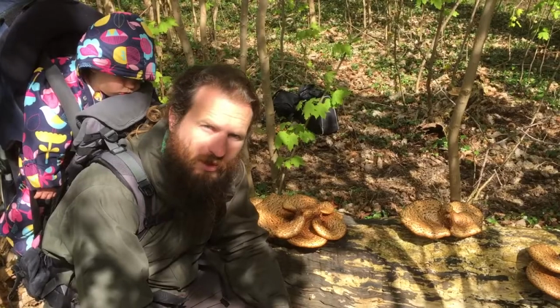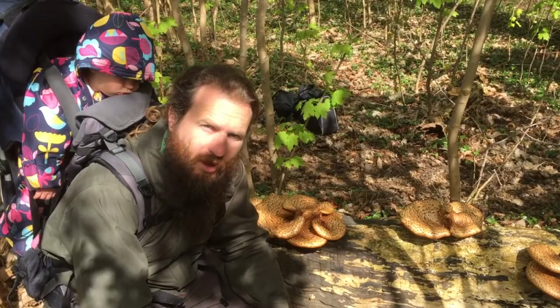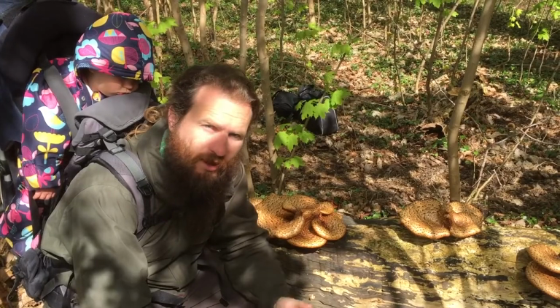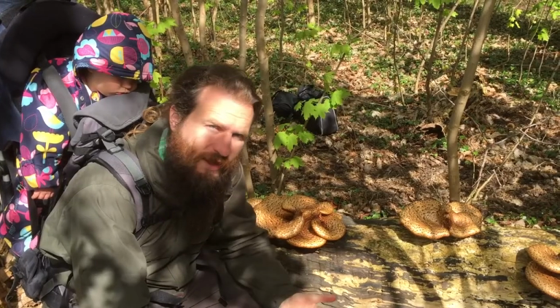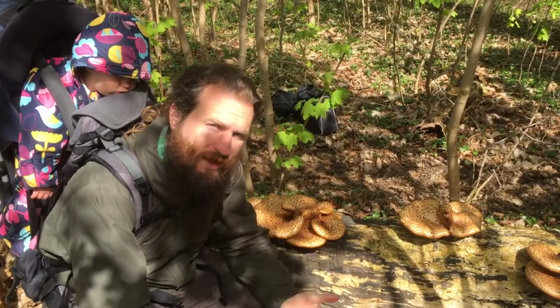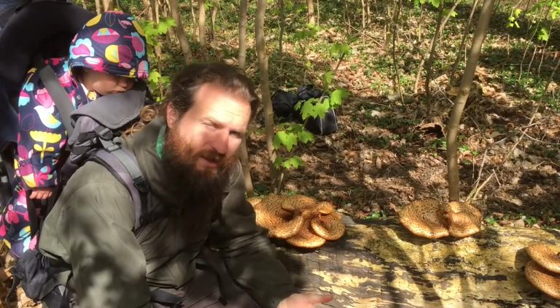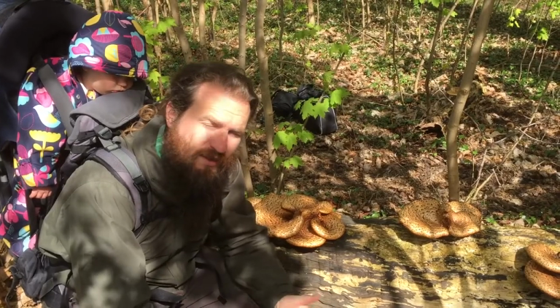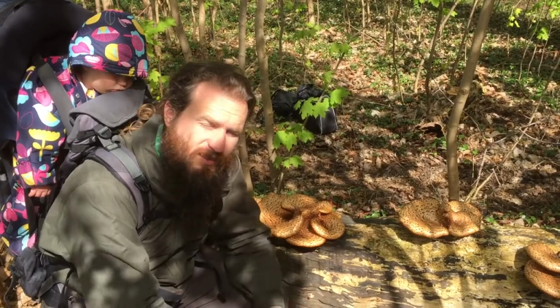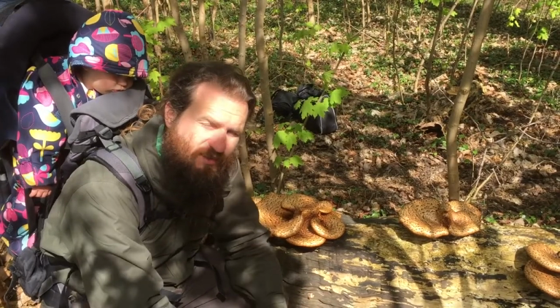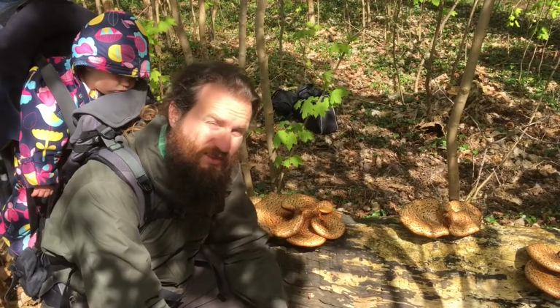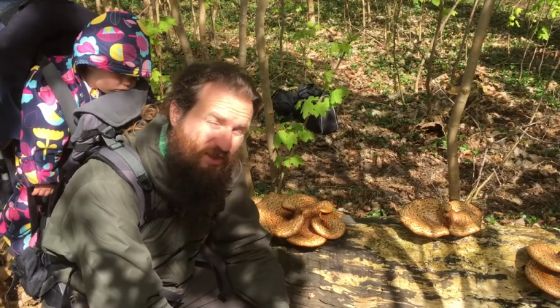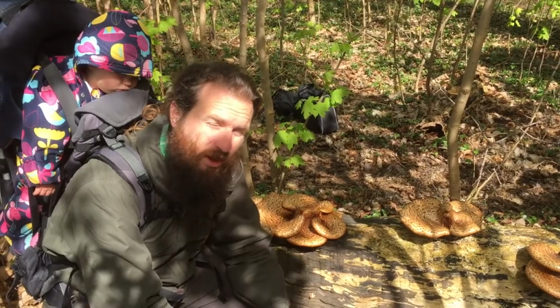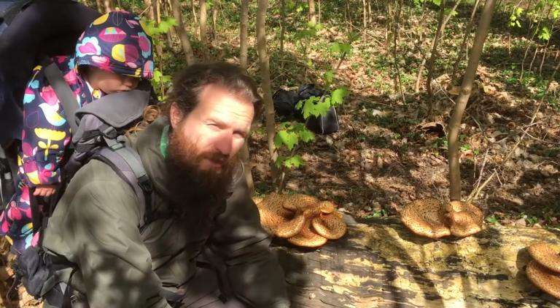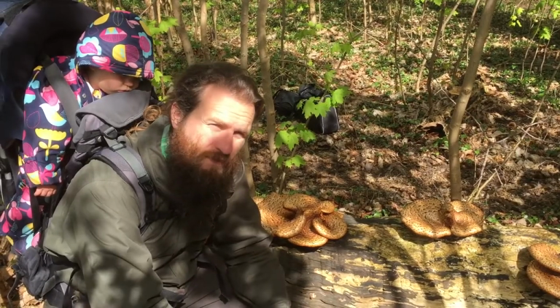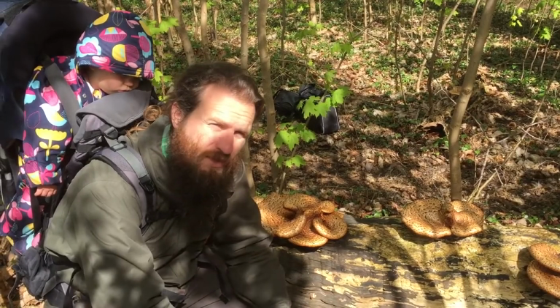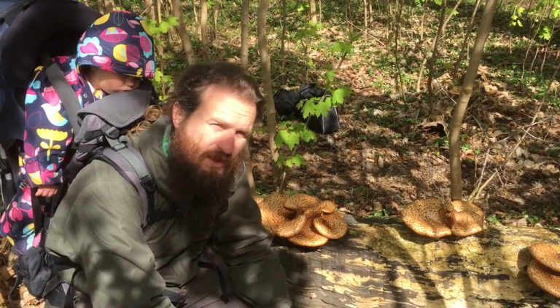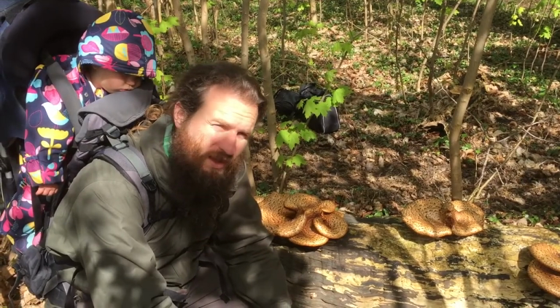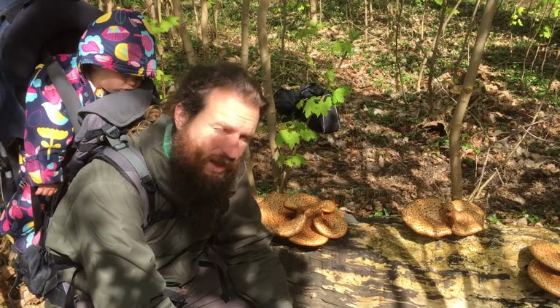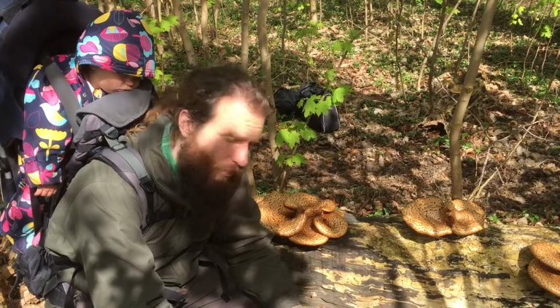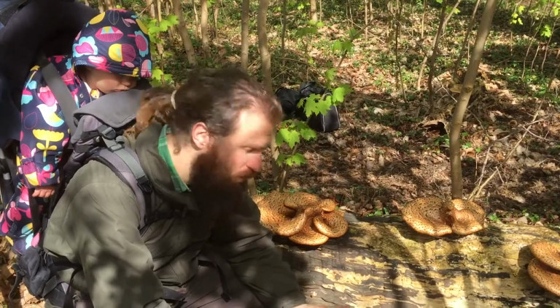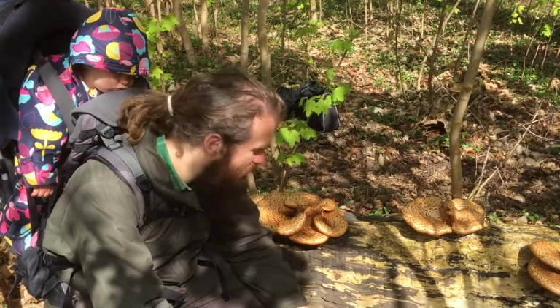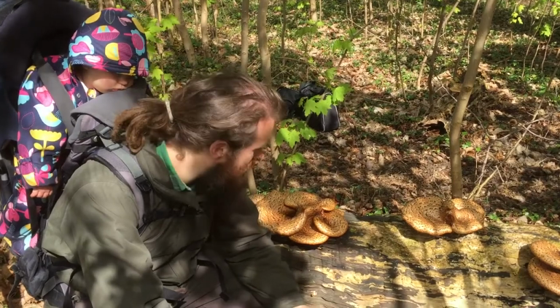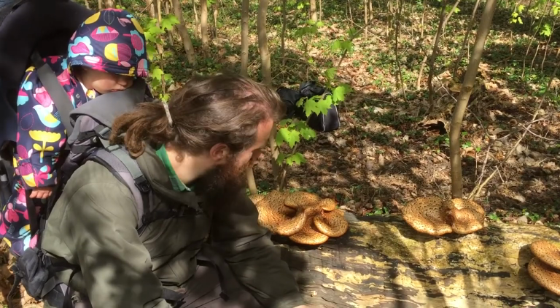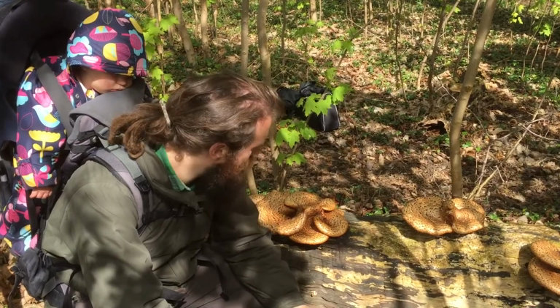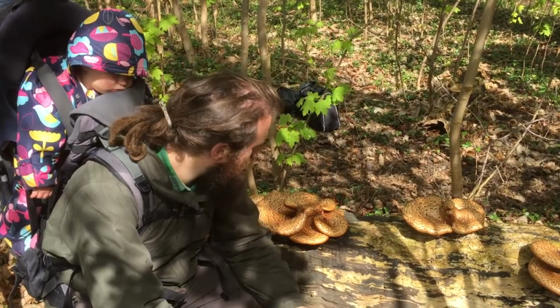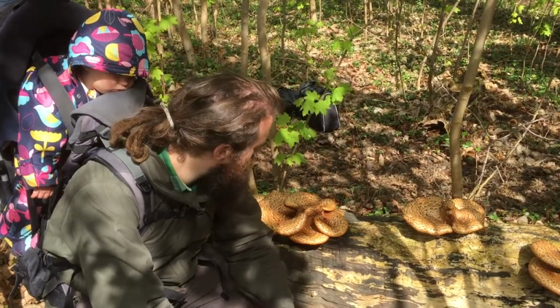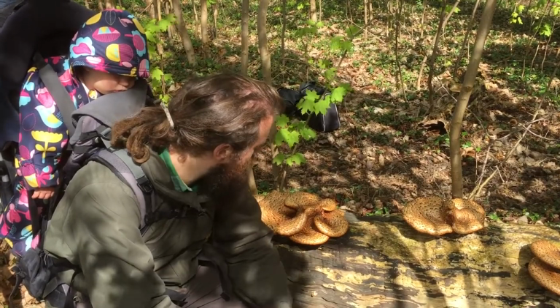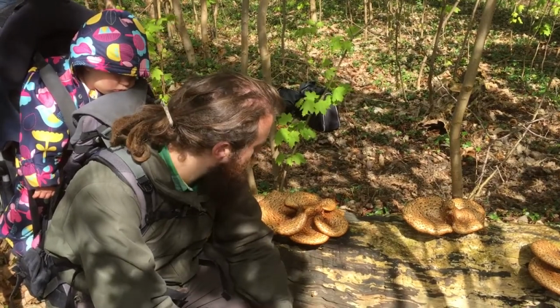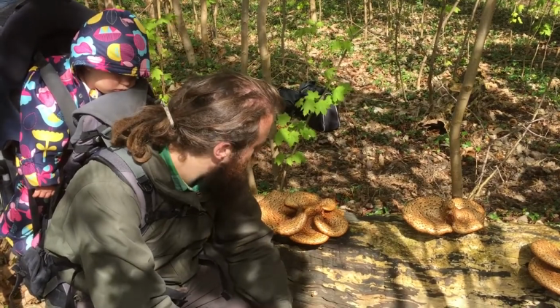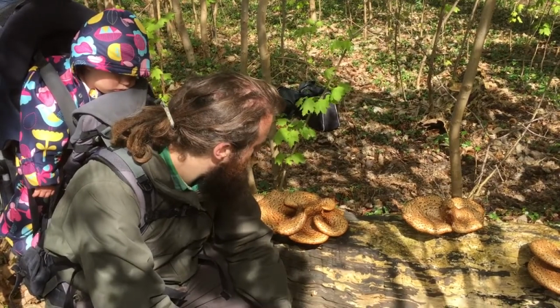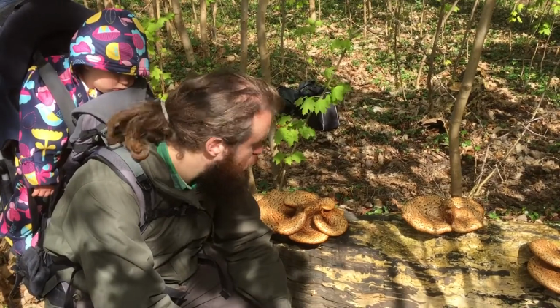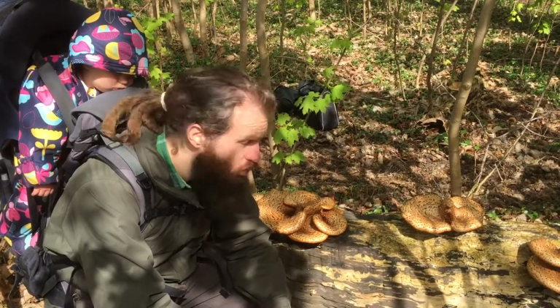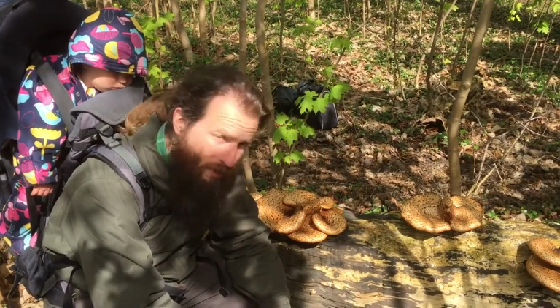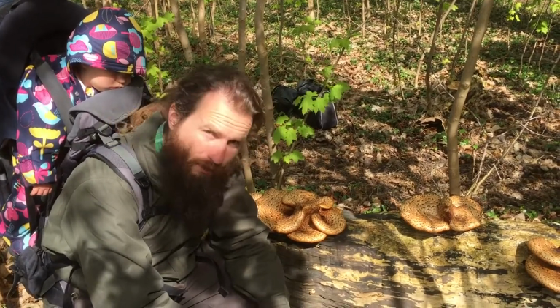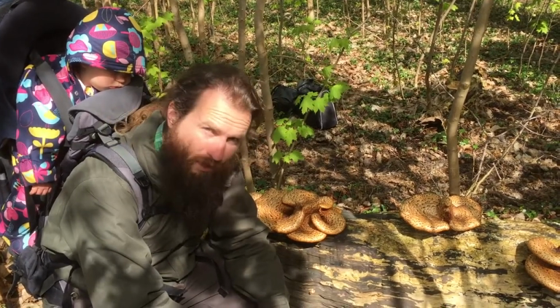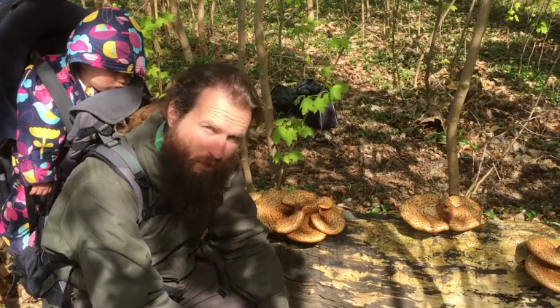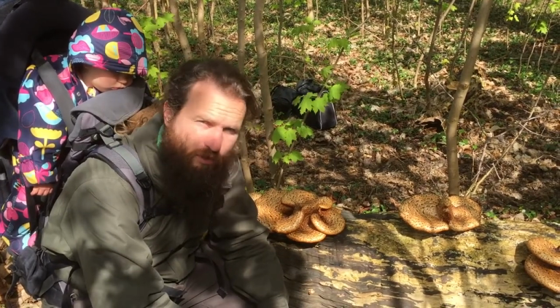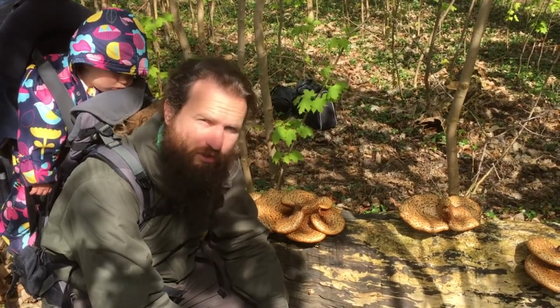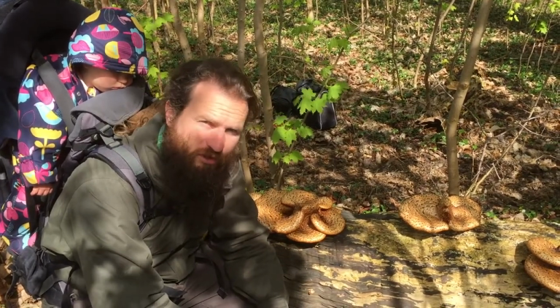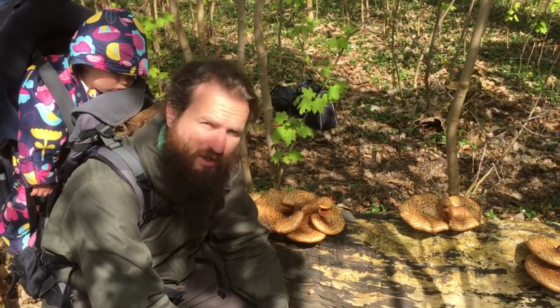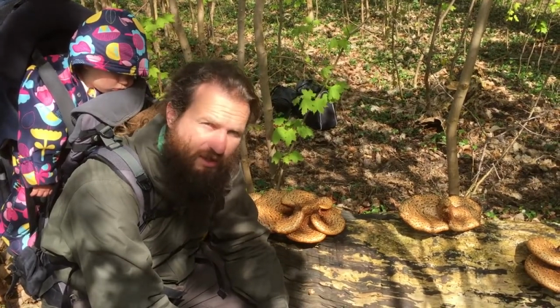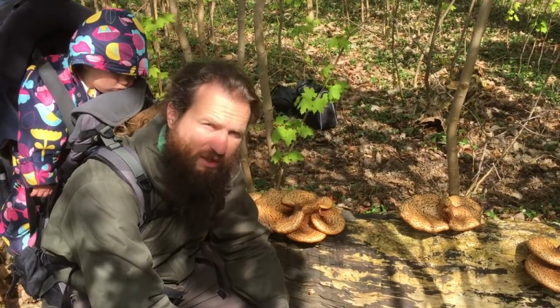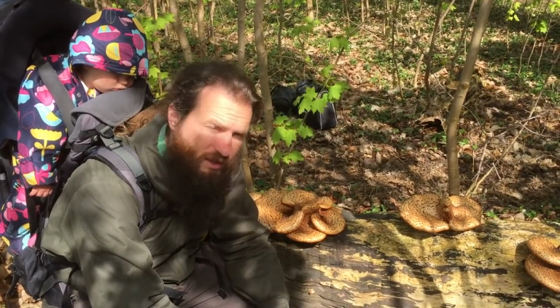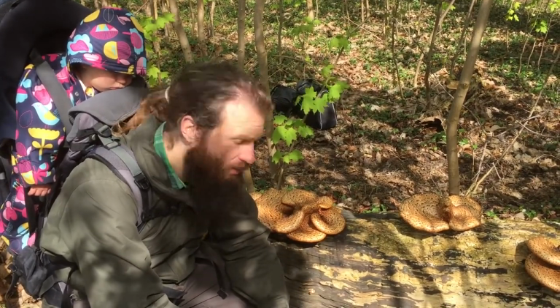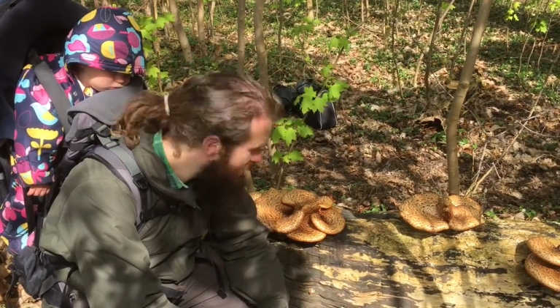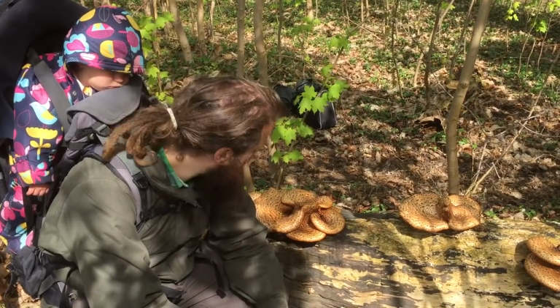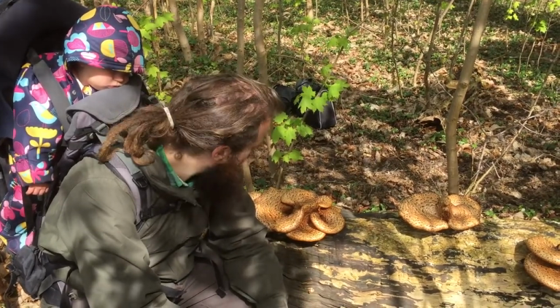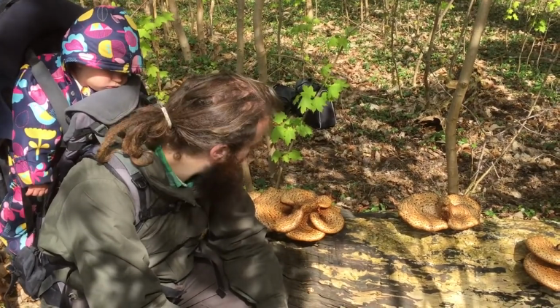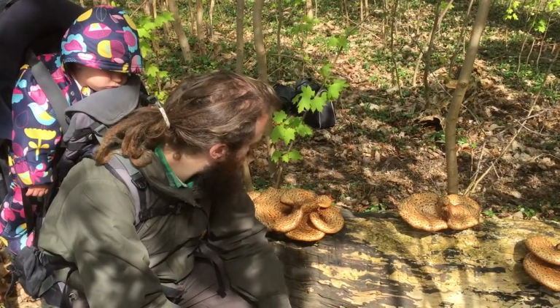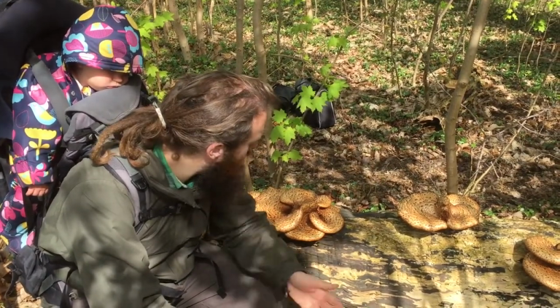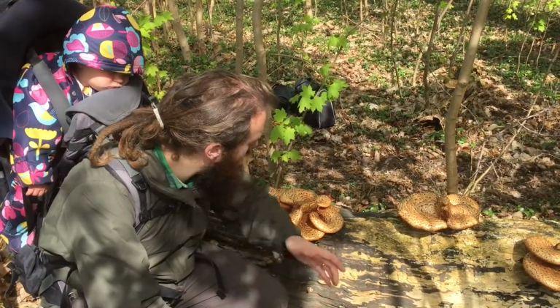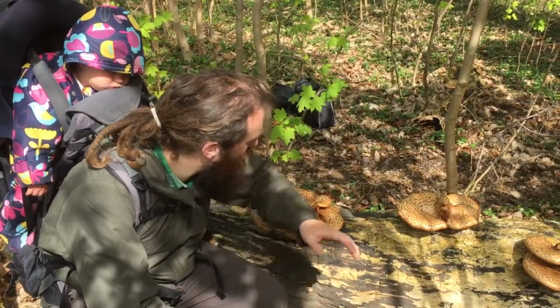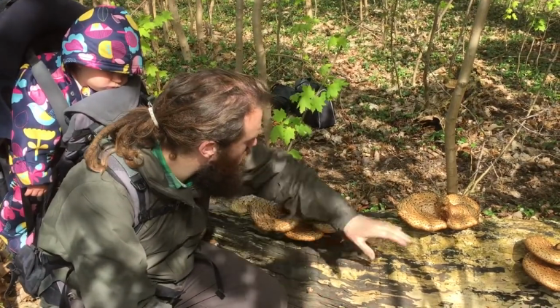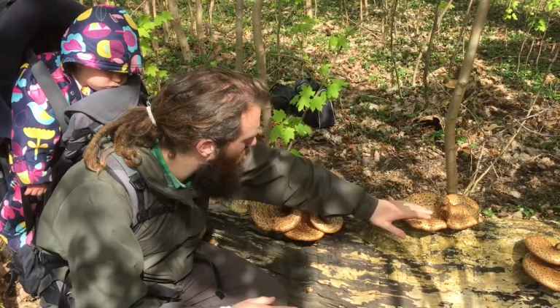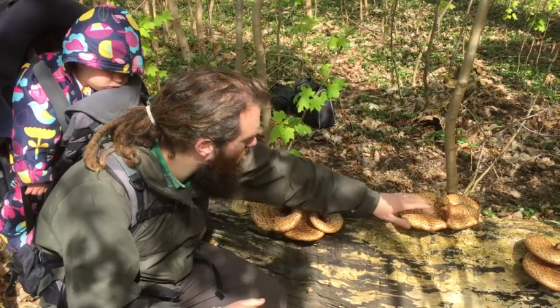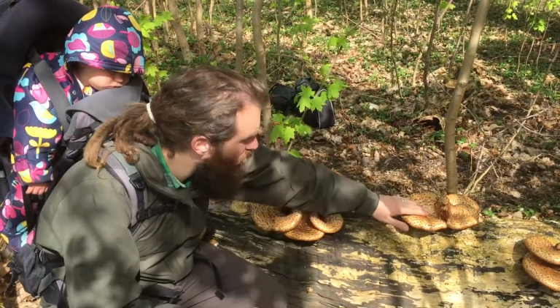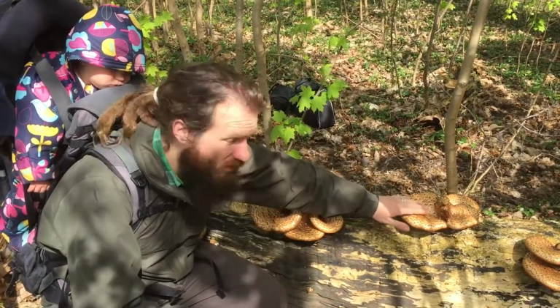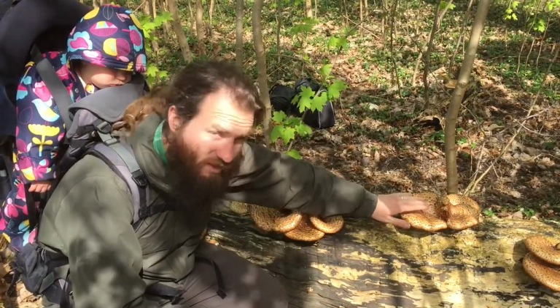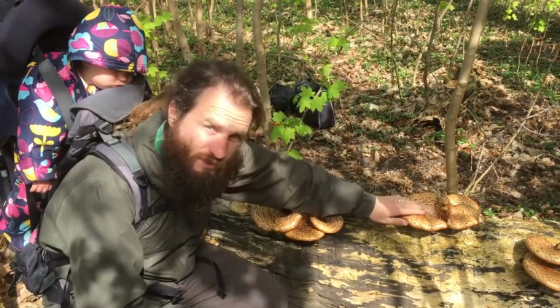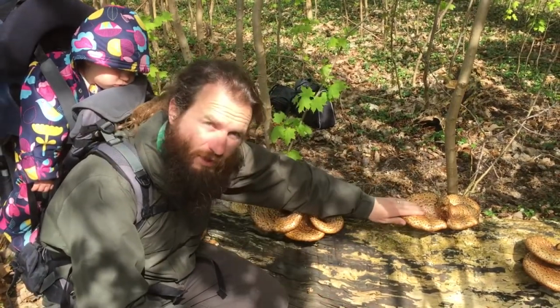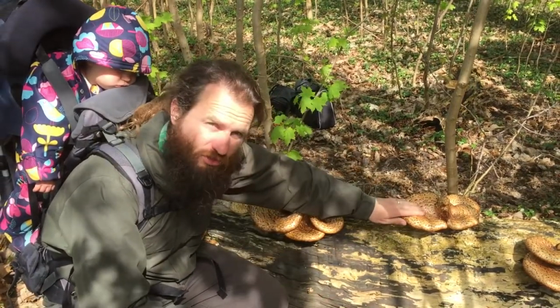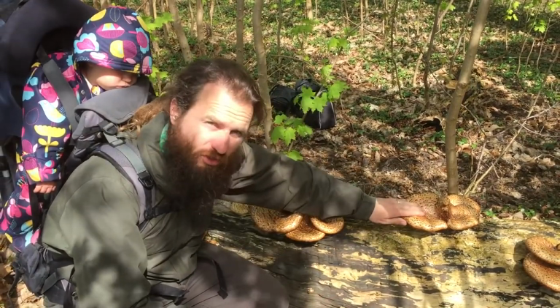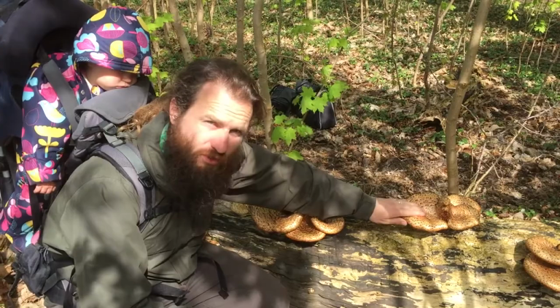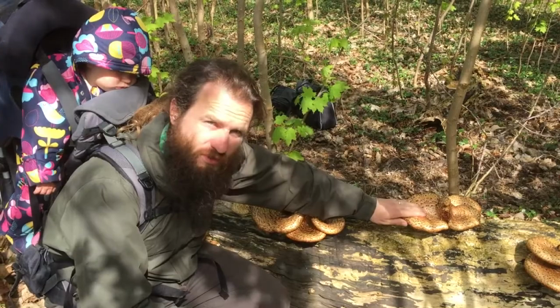Hi there. It's Easter time and we are out in Coombe Abbey, Warwickshire, and we found a lot of these mushrooms.